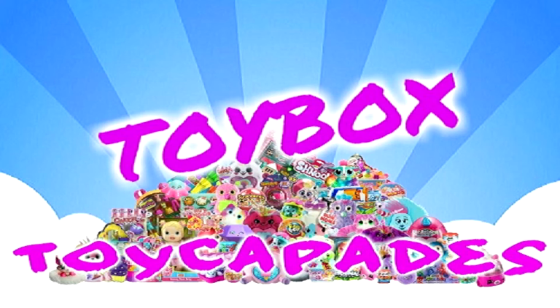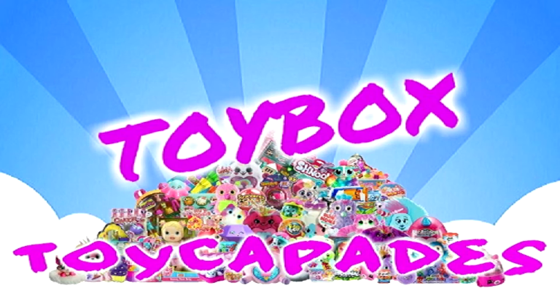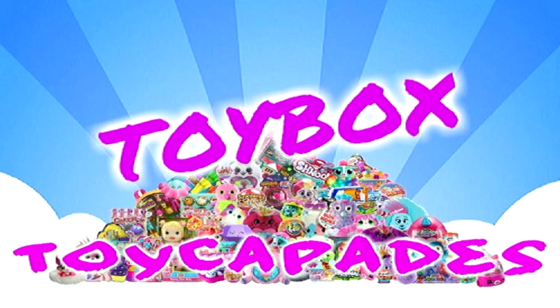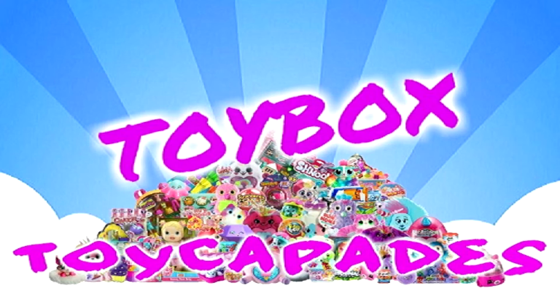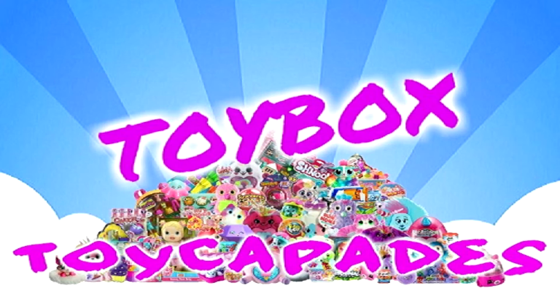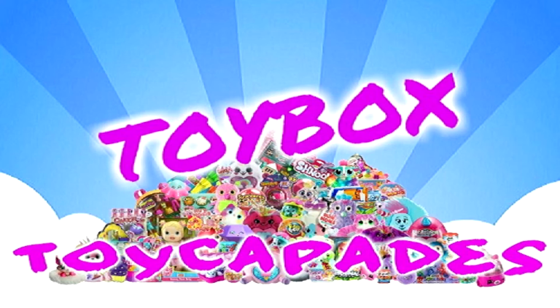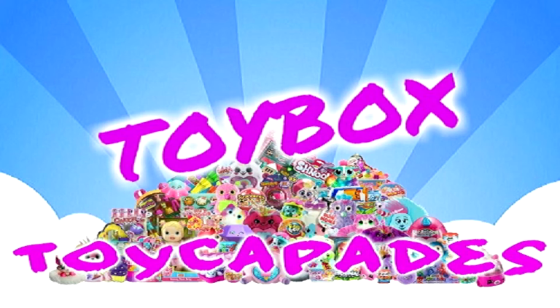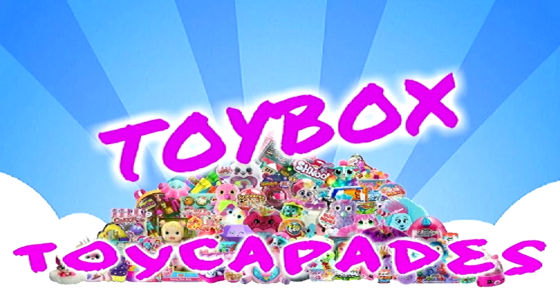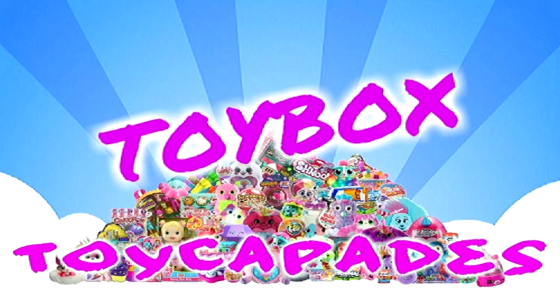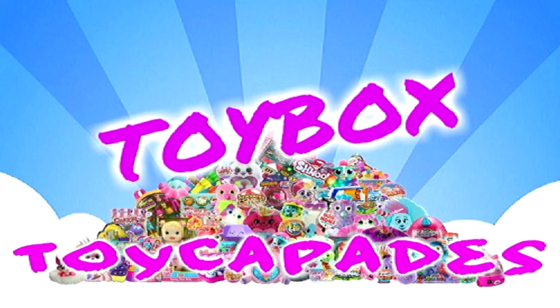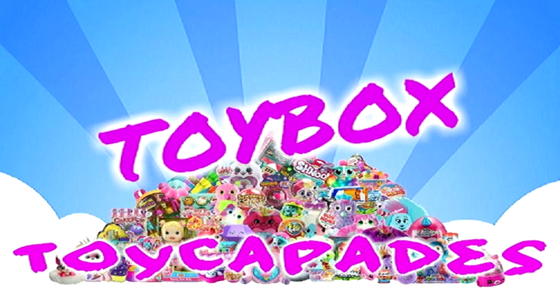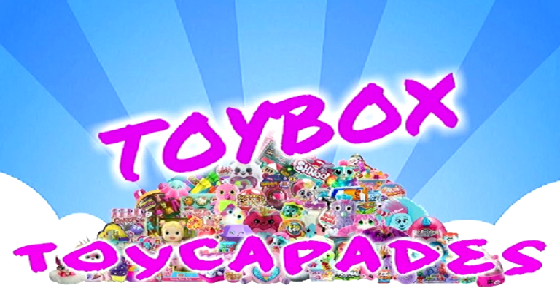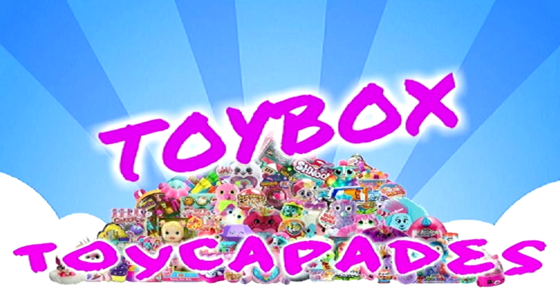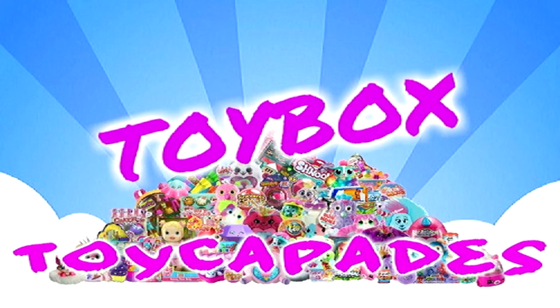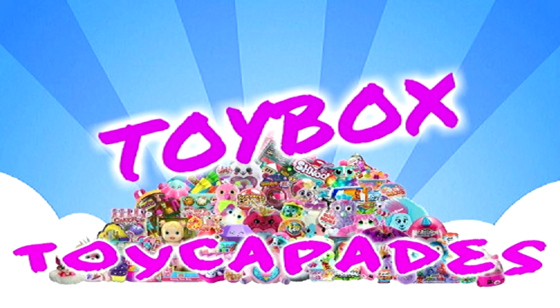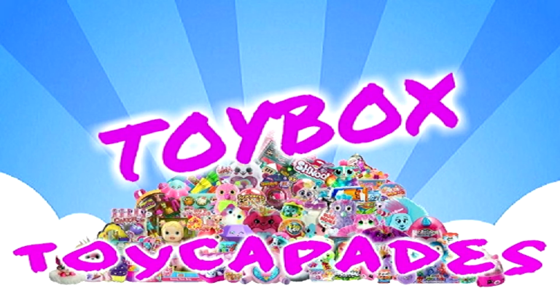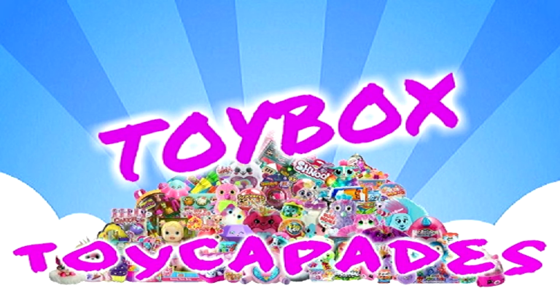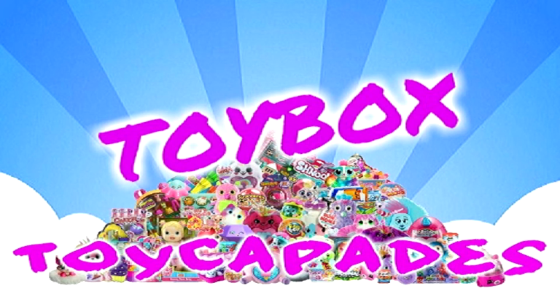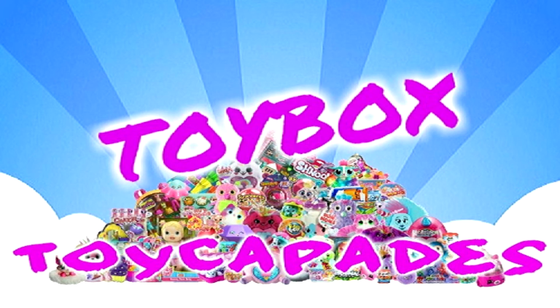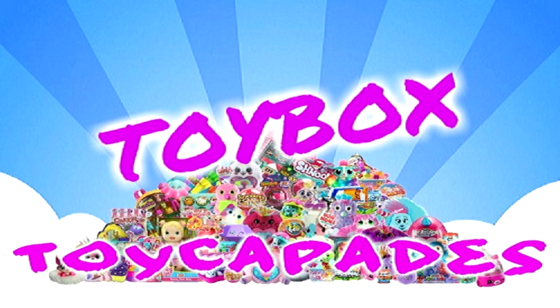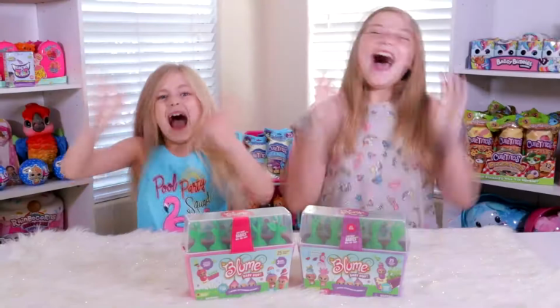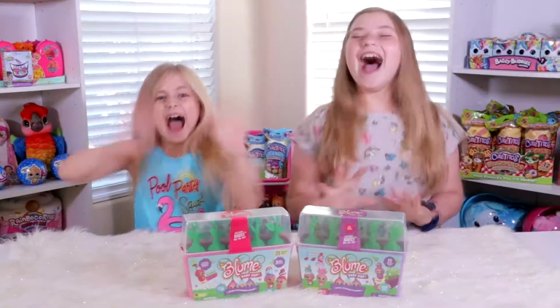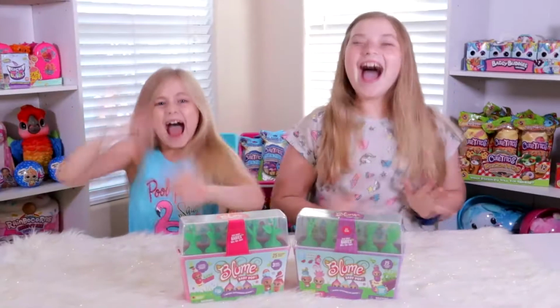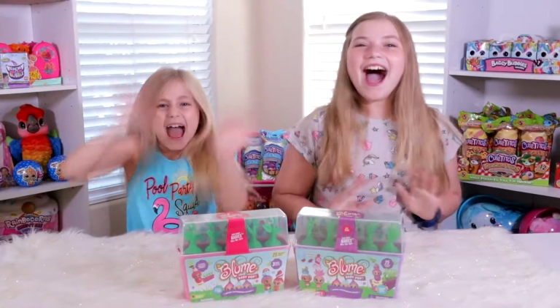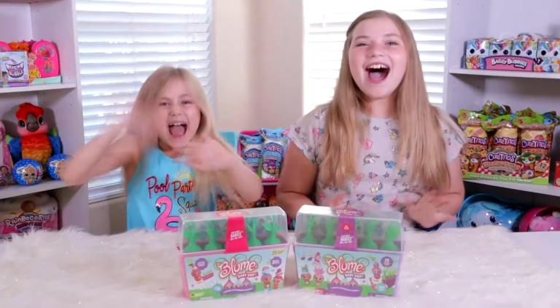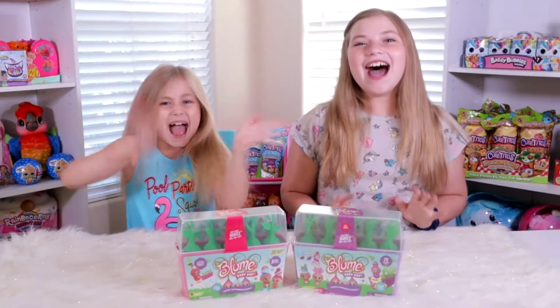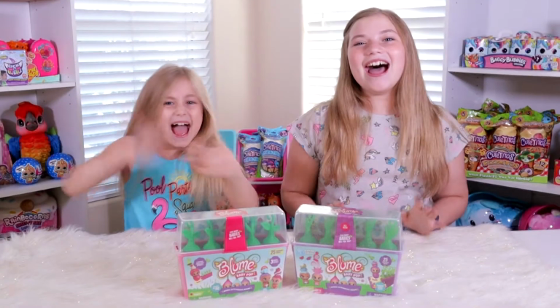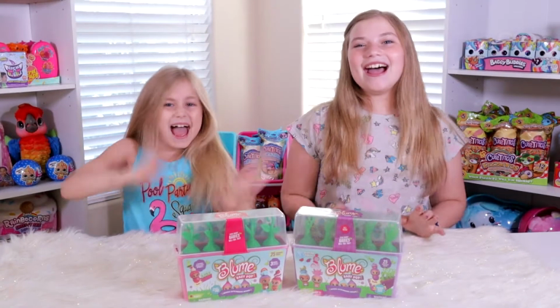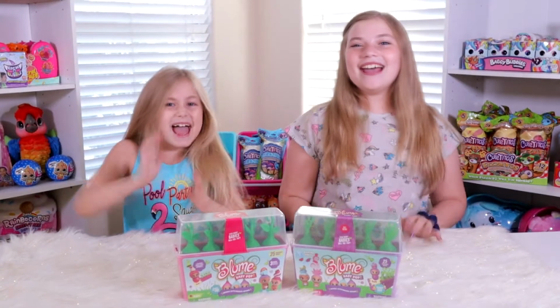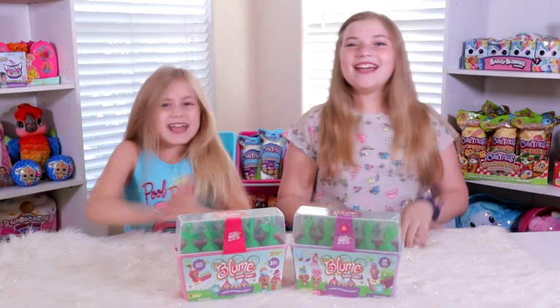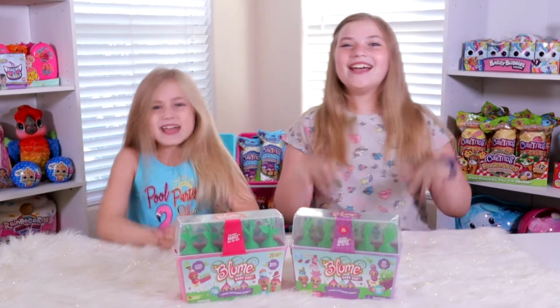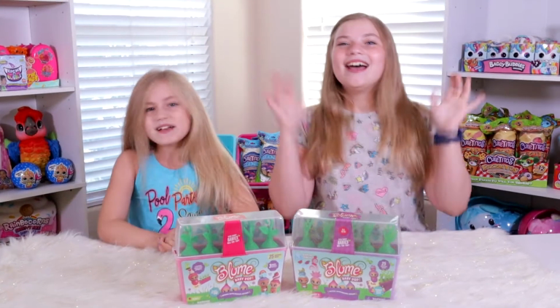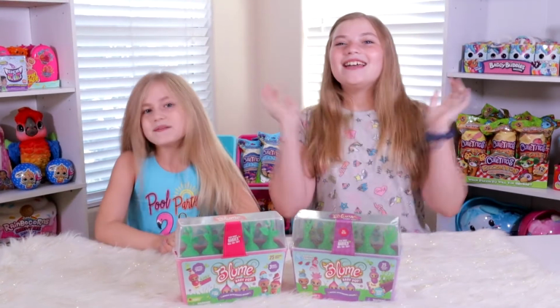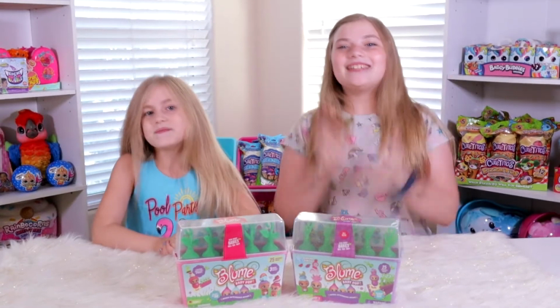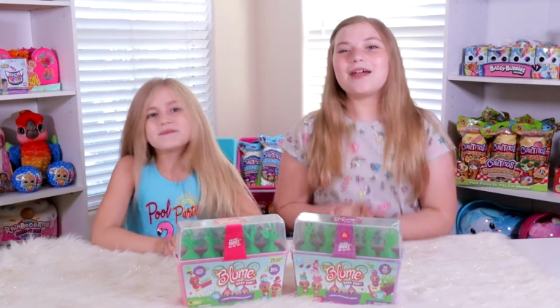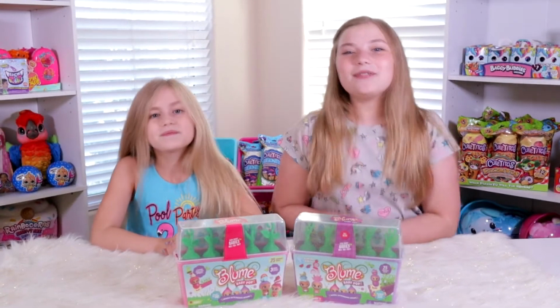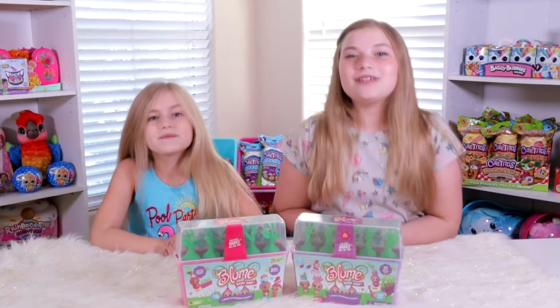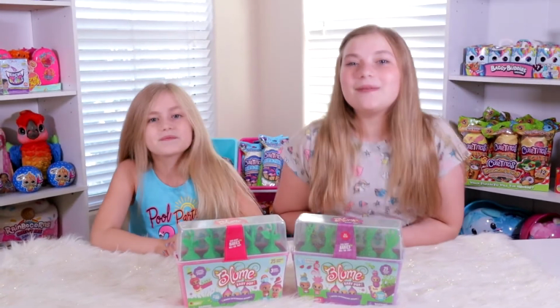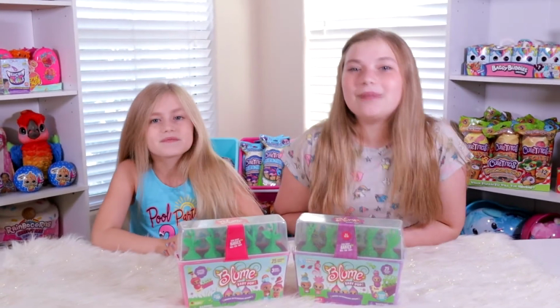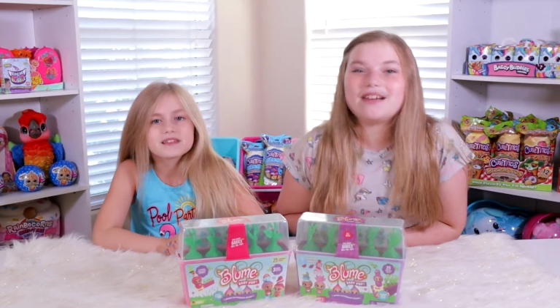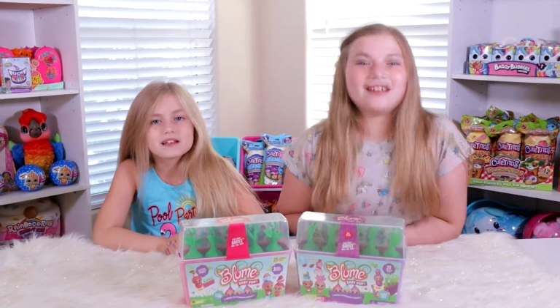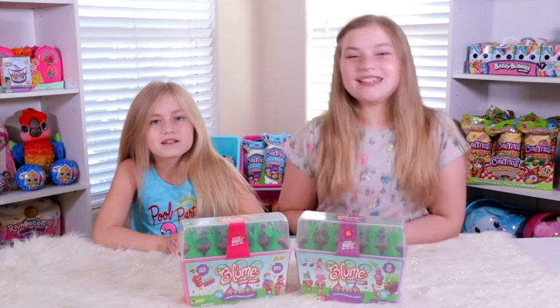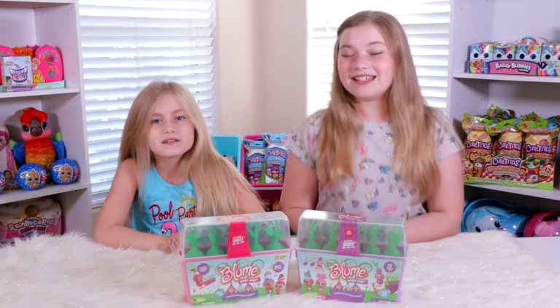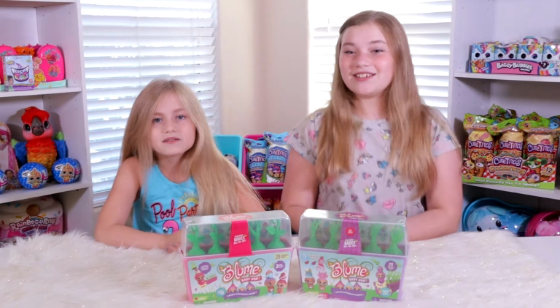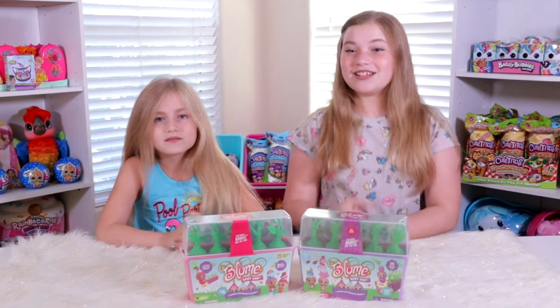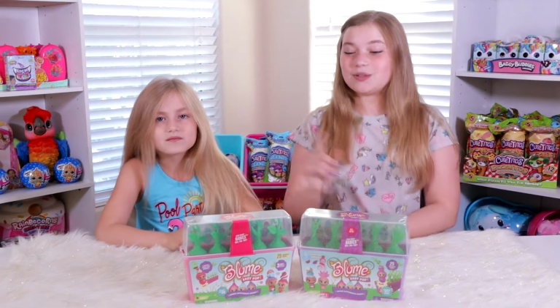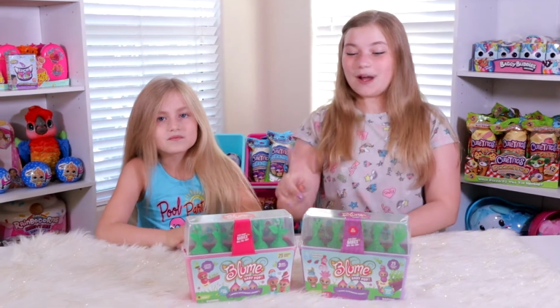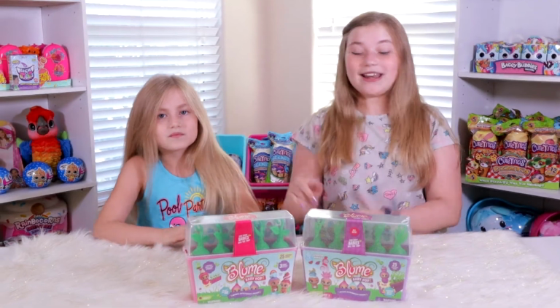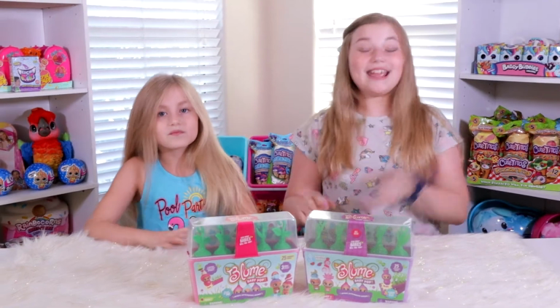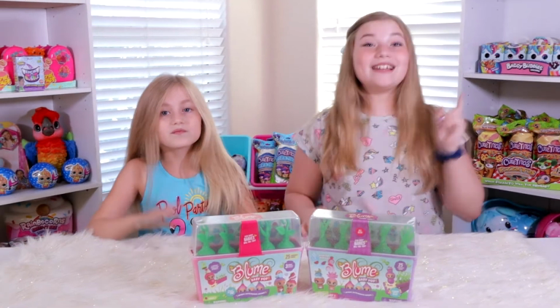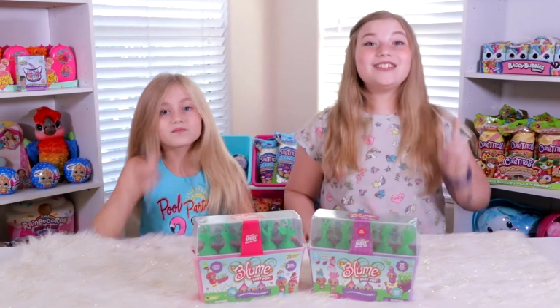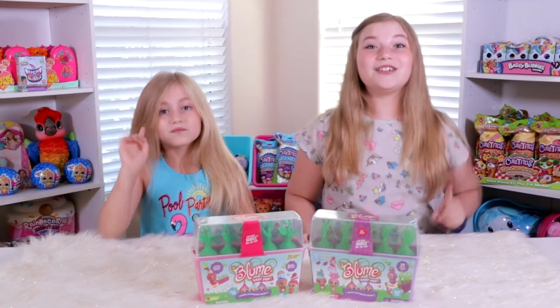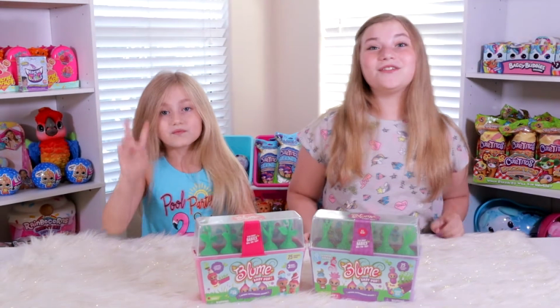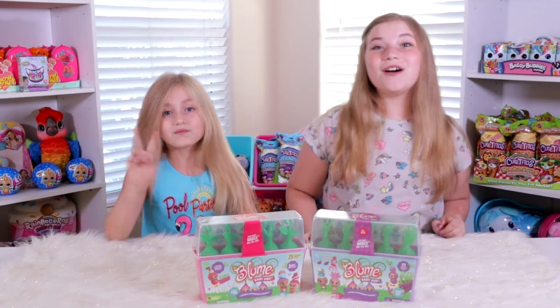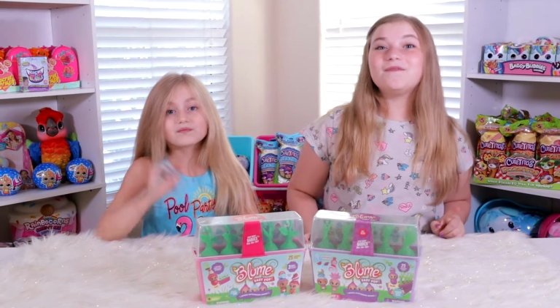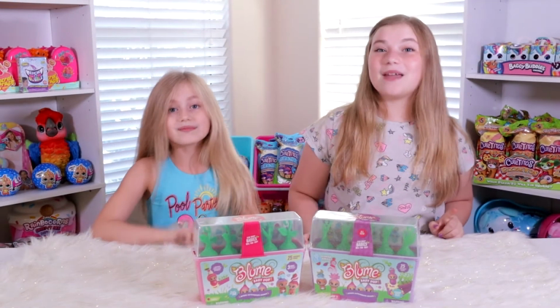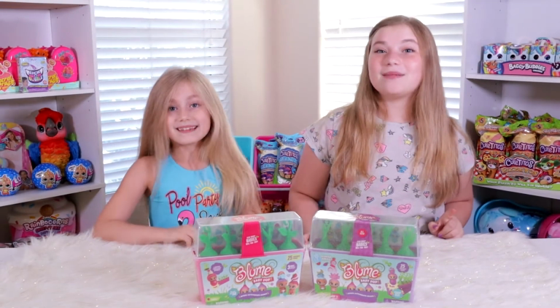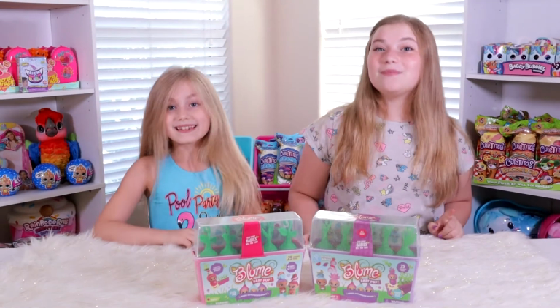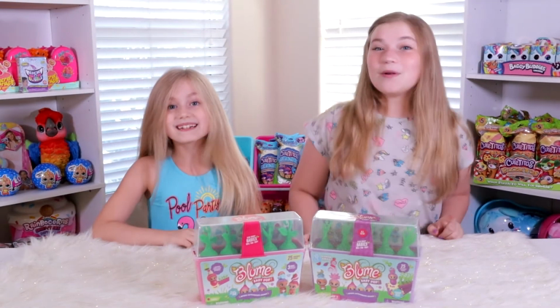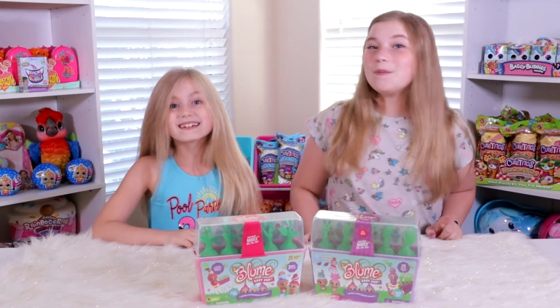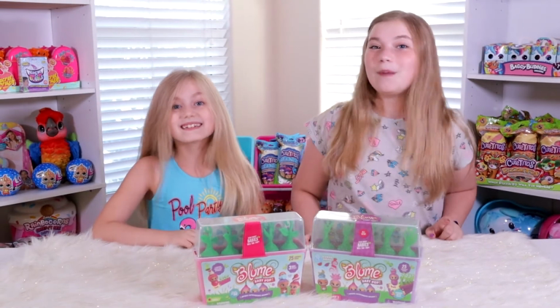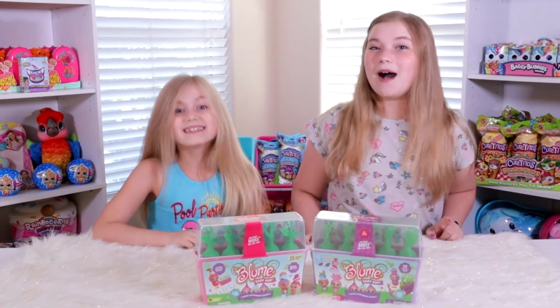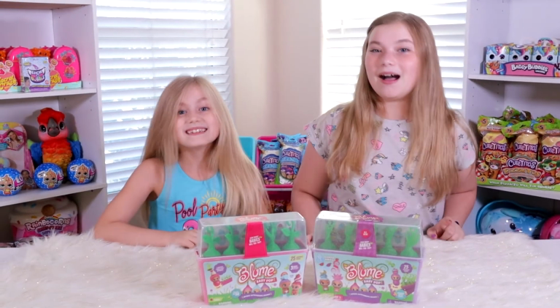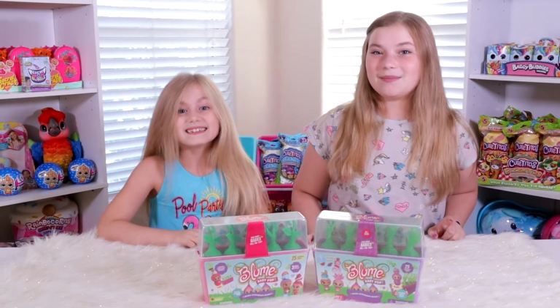Toy Comparing Toy Box! Hi! Today we're comparing series 1 and 2 of Baby Bloom Pops!